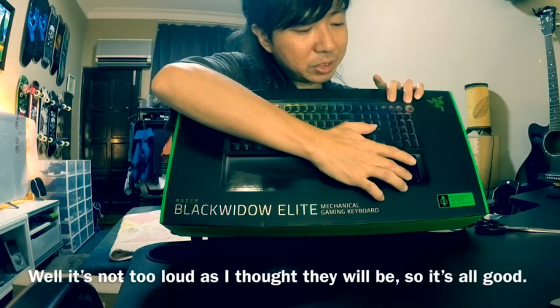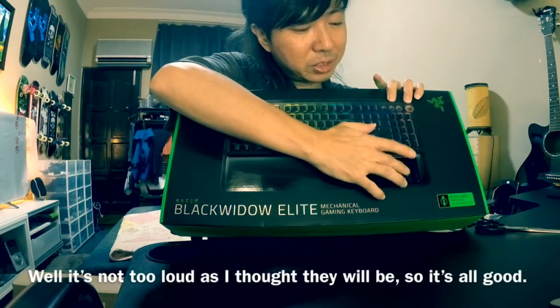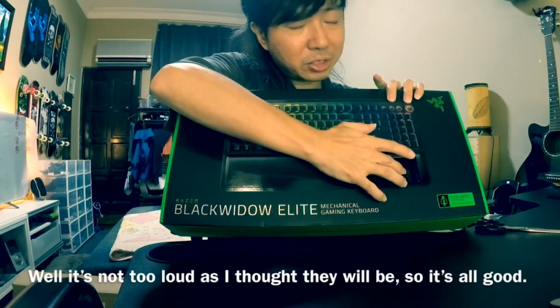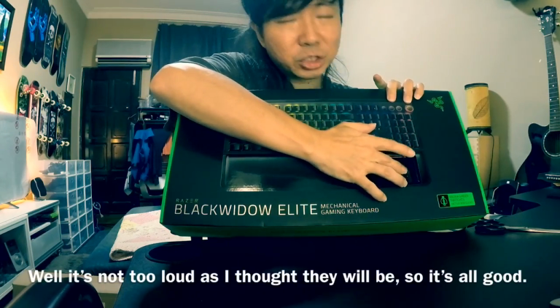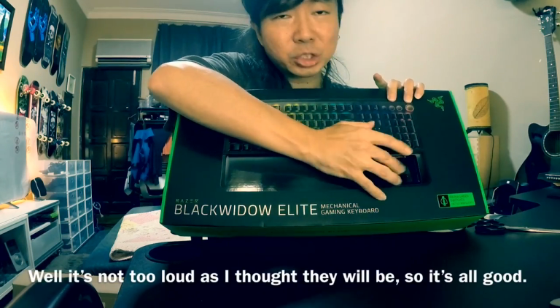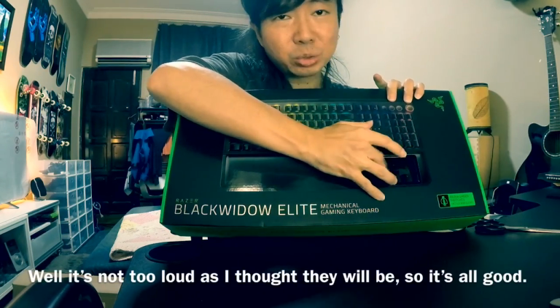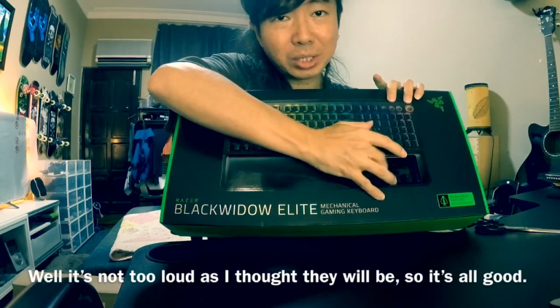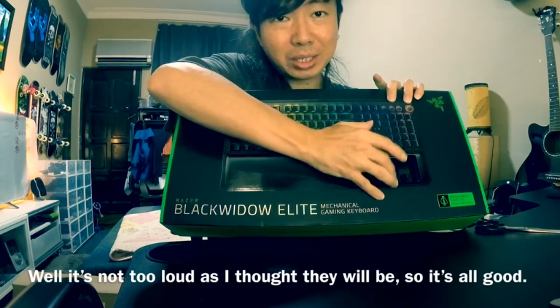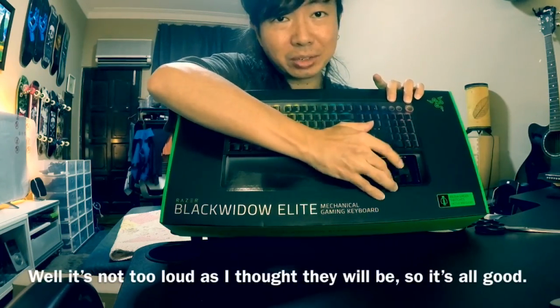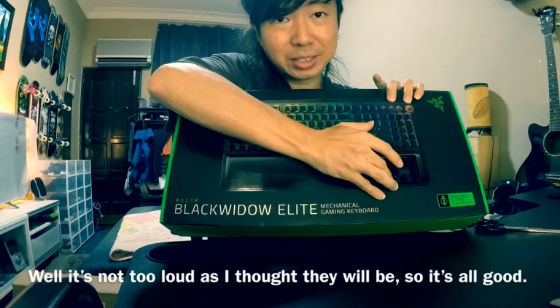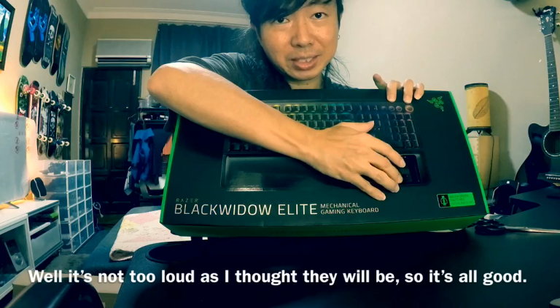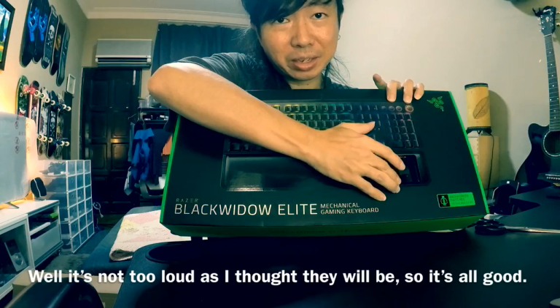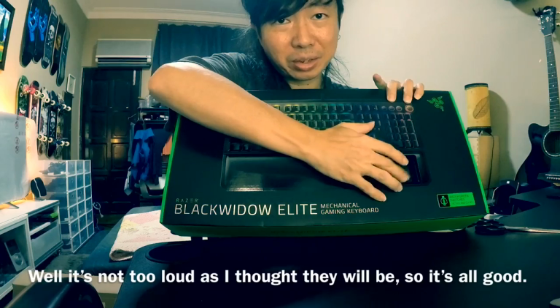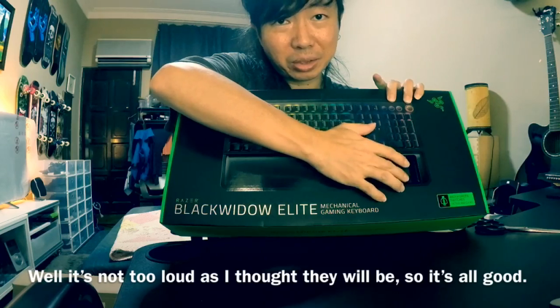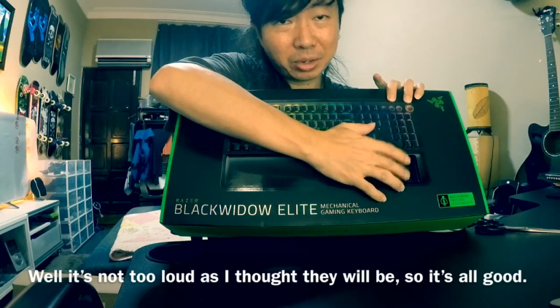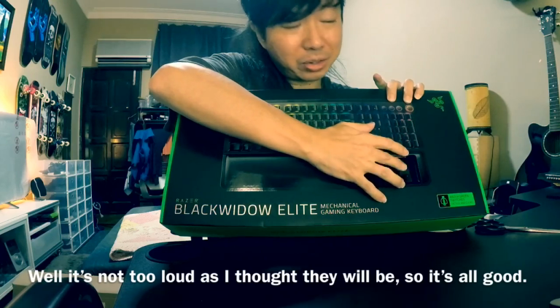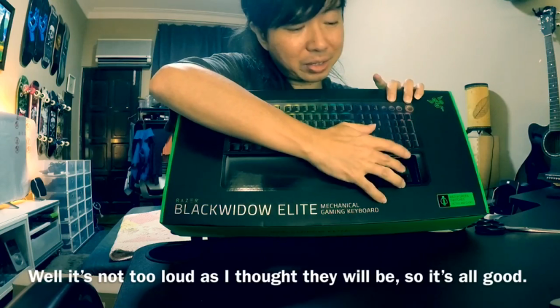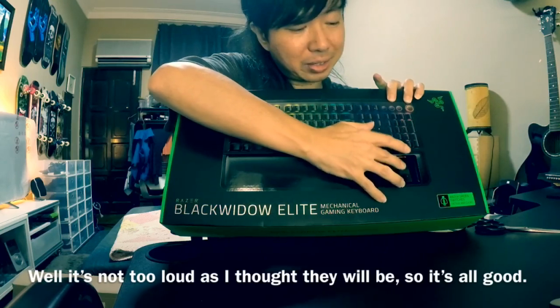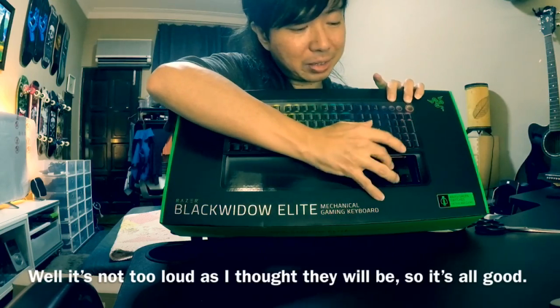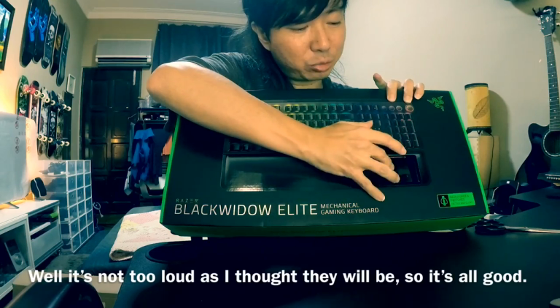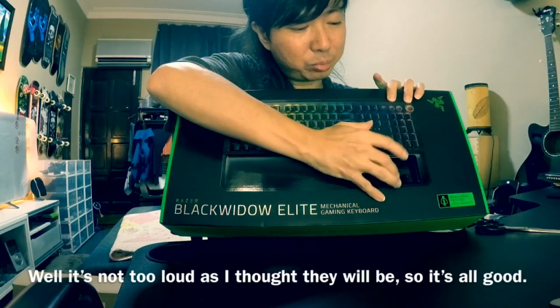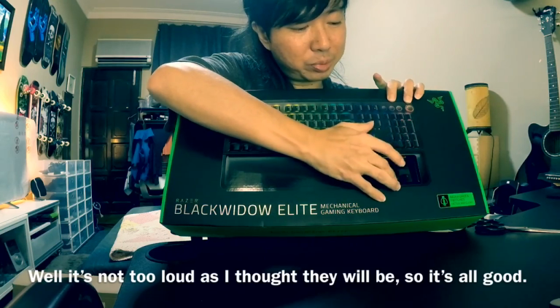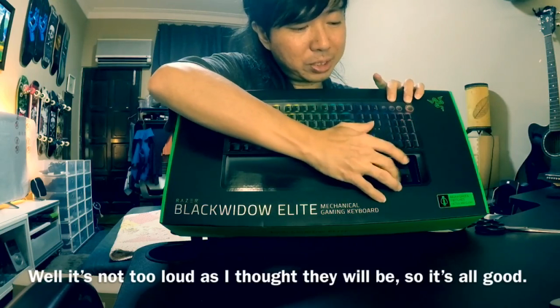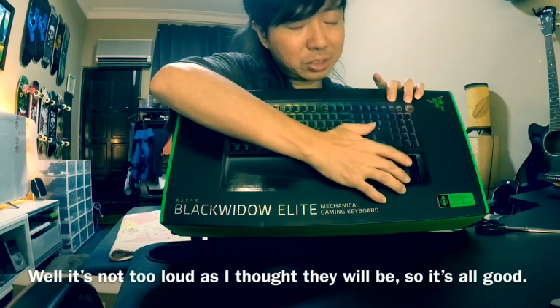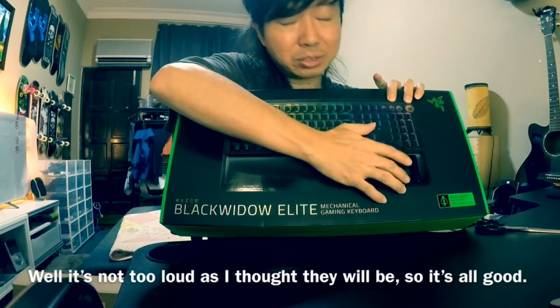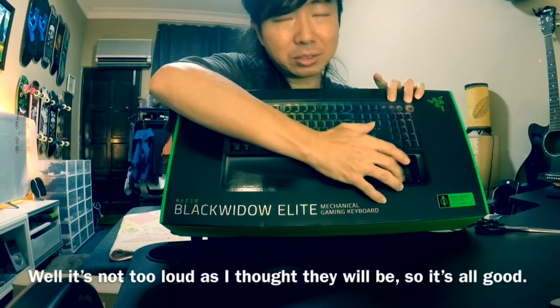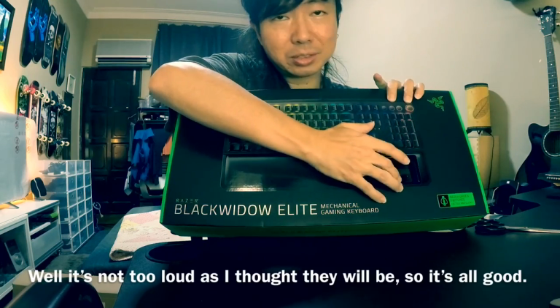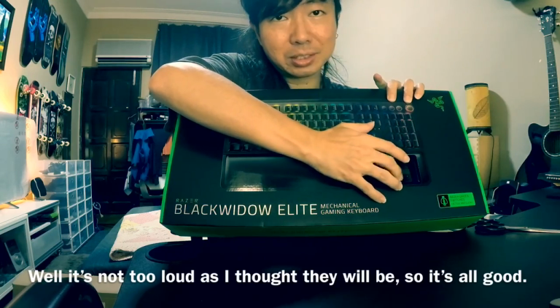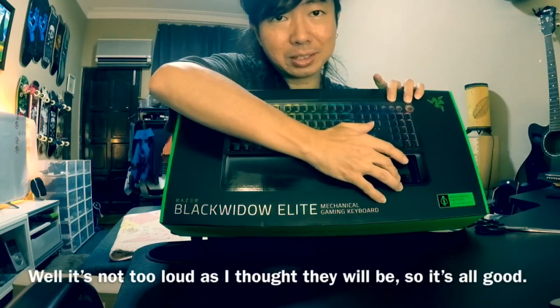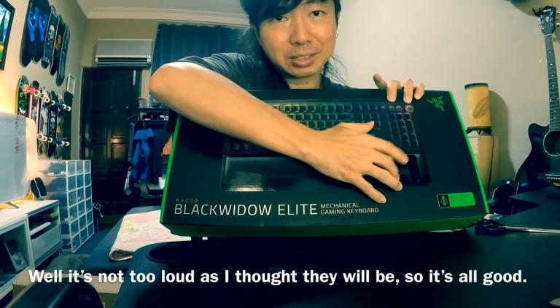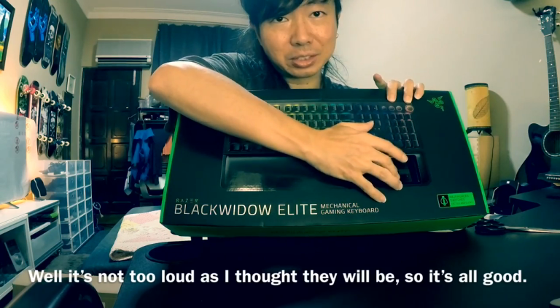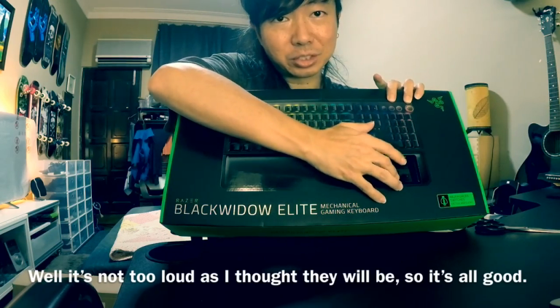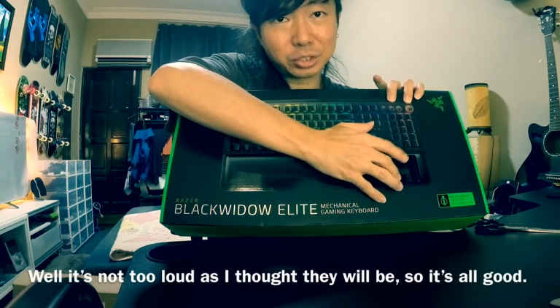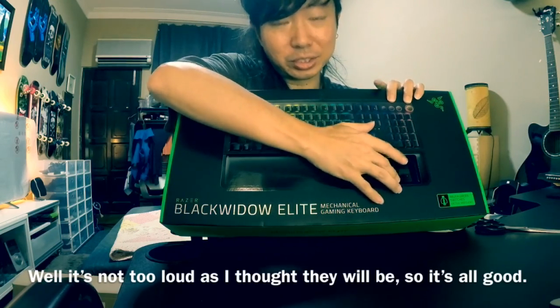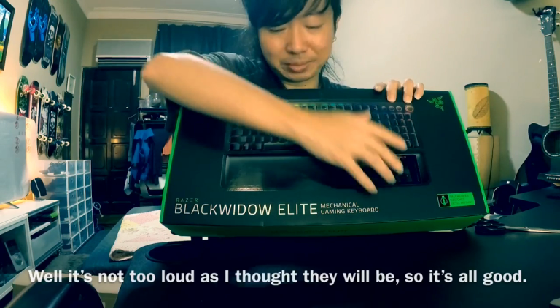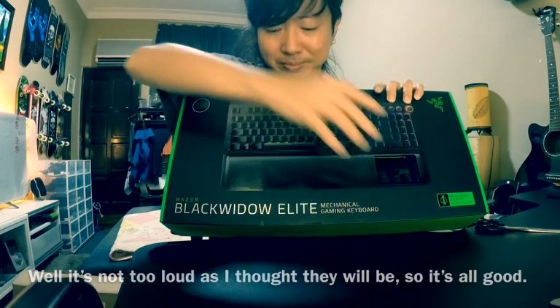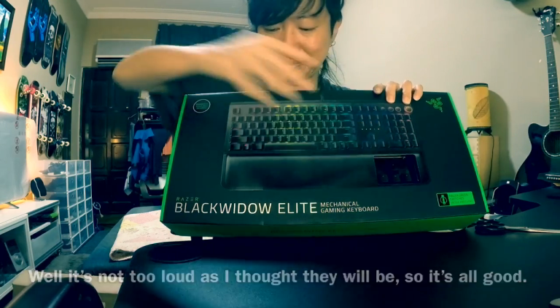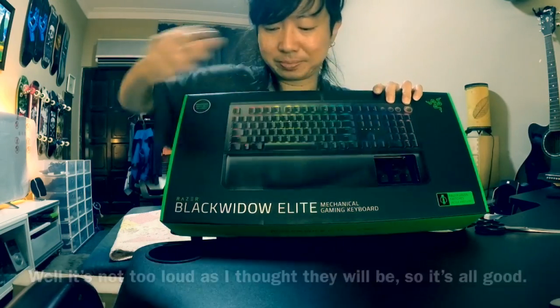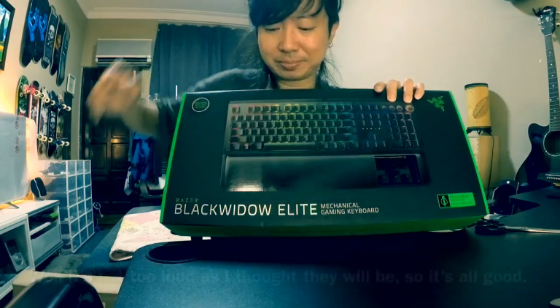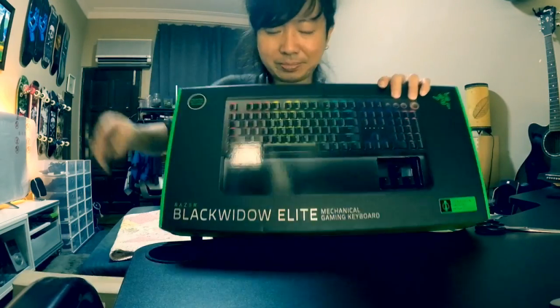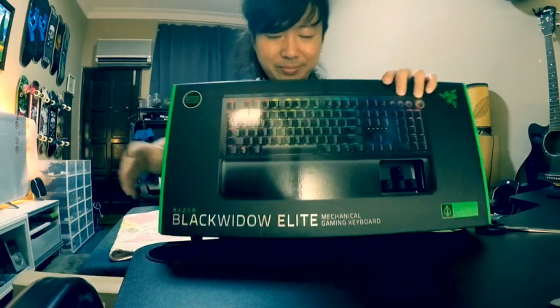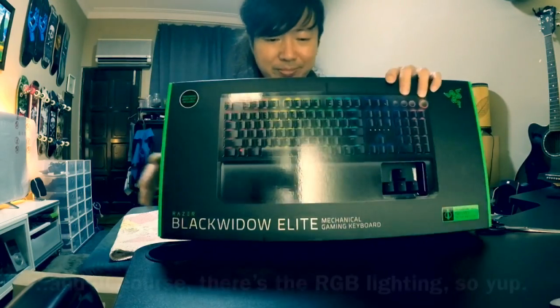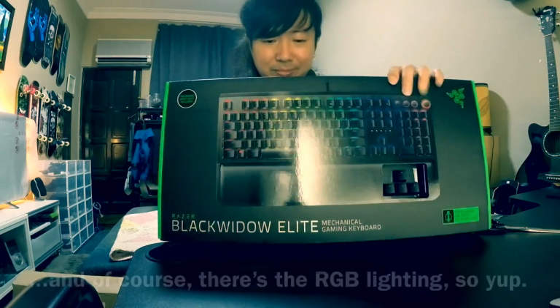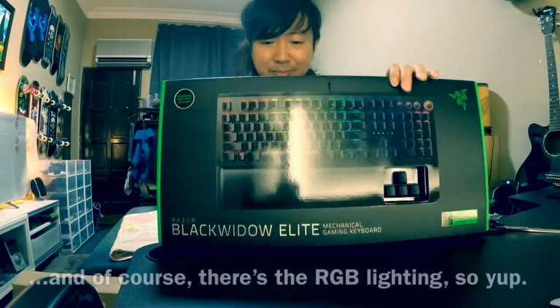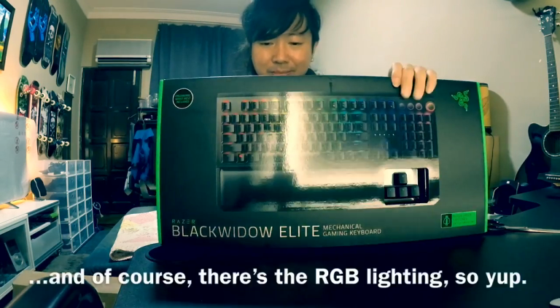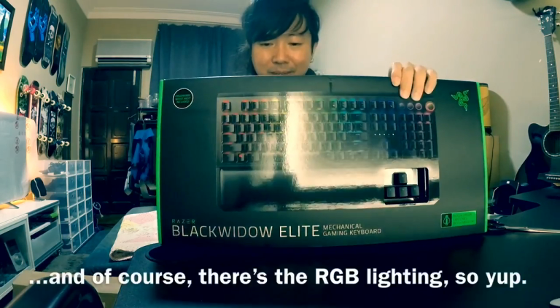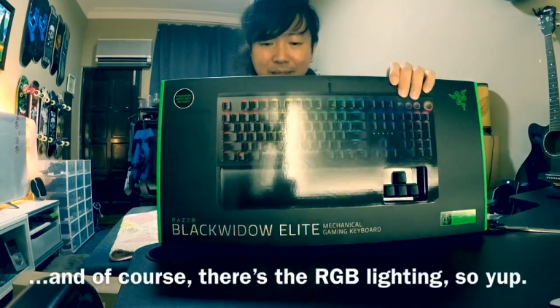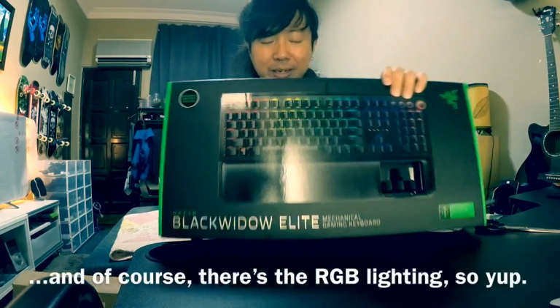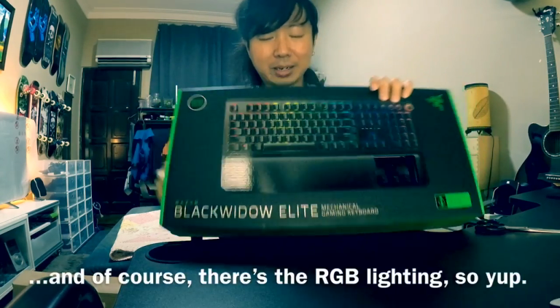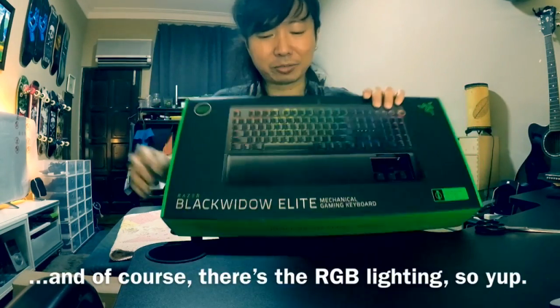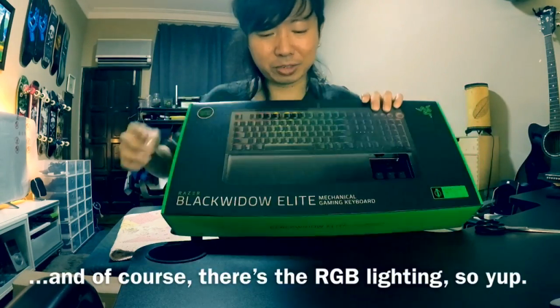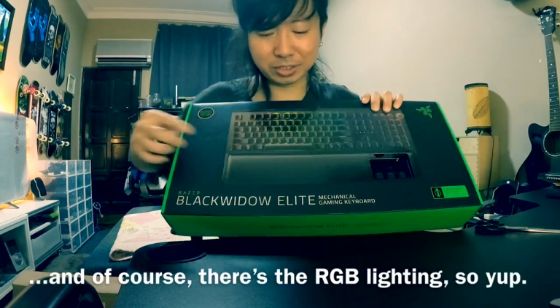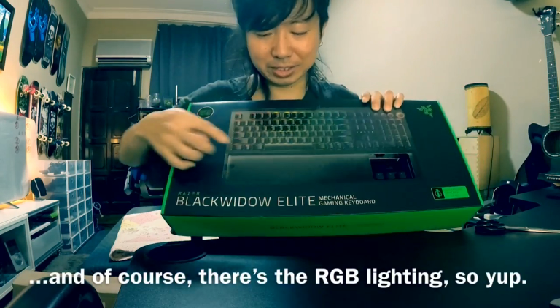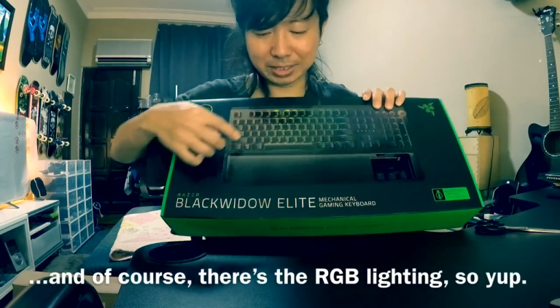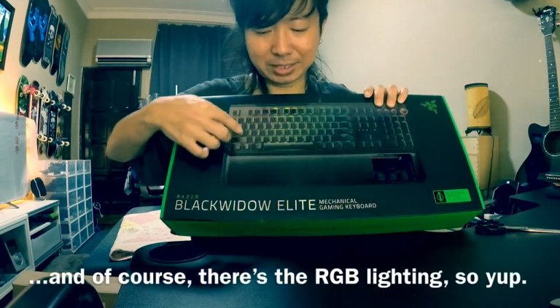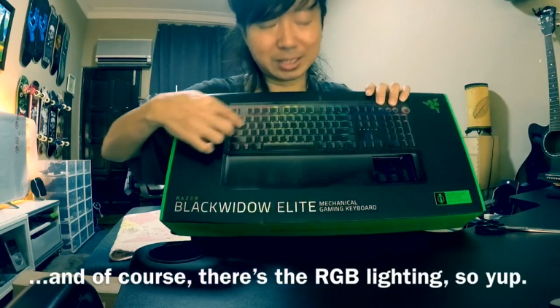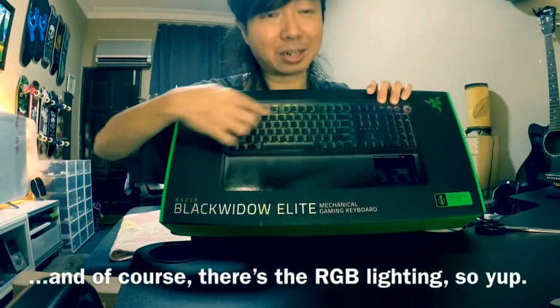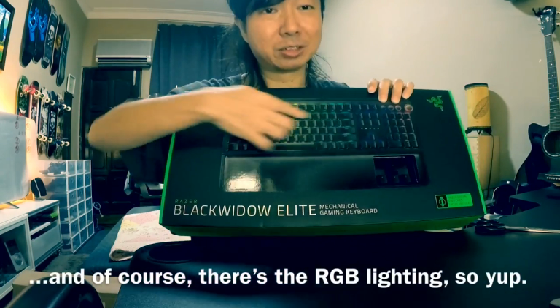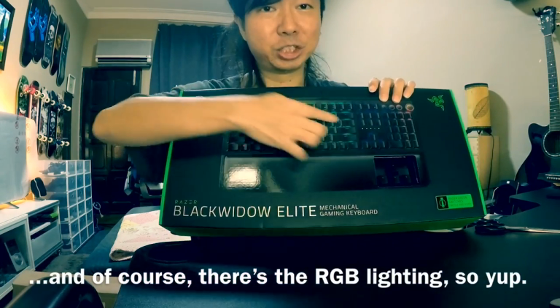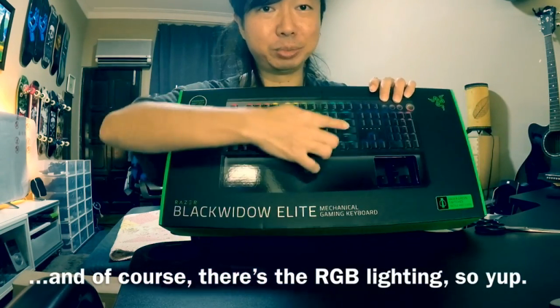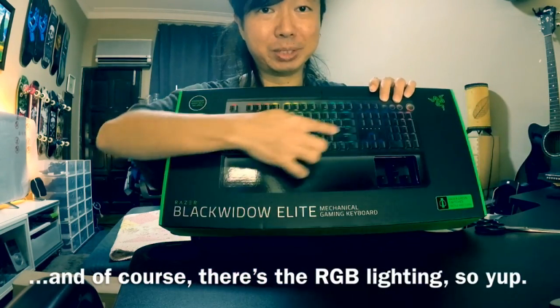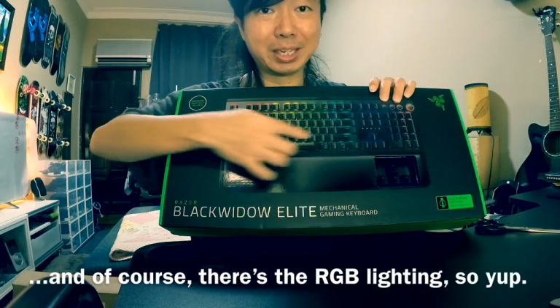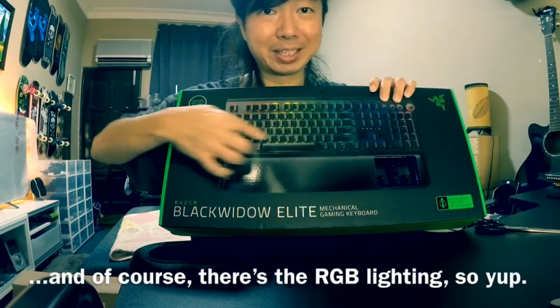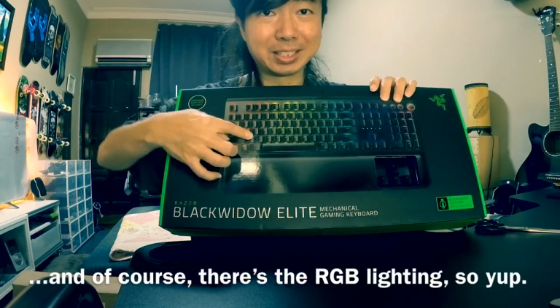It's not too loud as I thought they would be, so that's good. And of course, there's the RGB lighting.